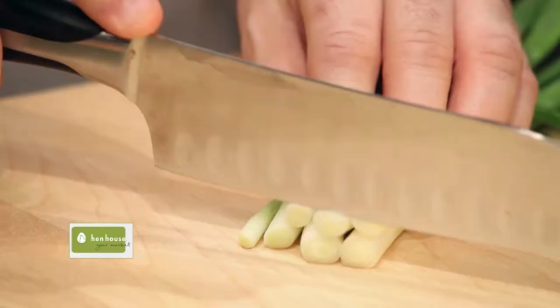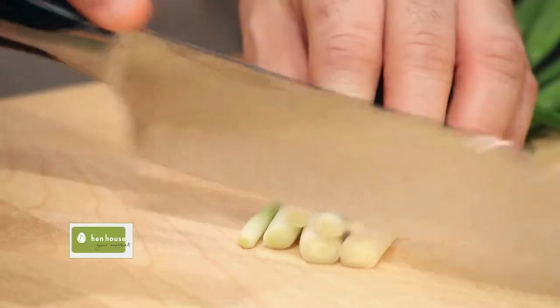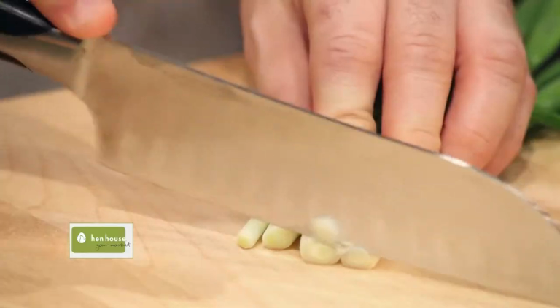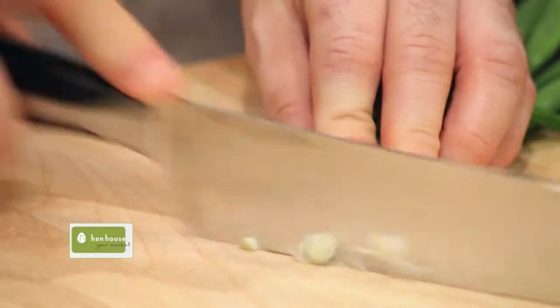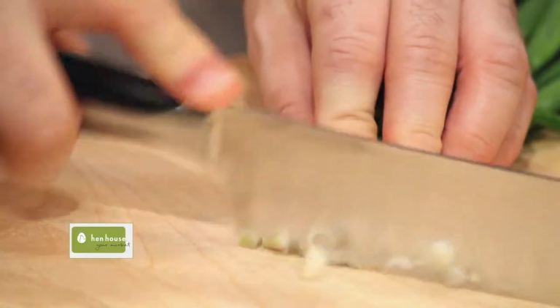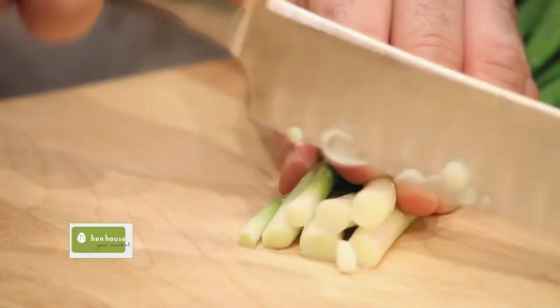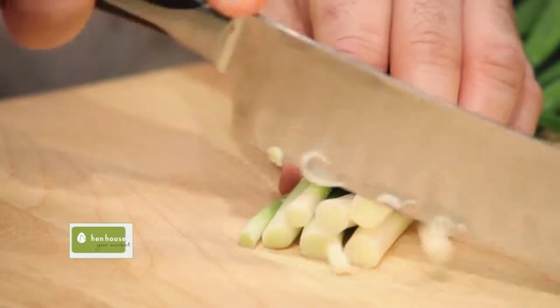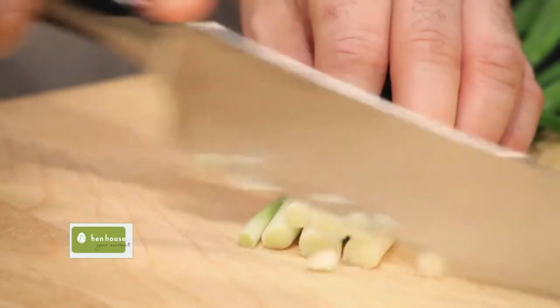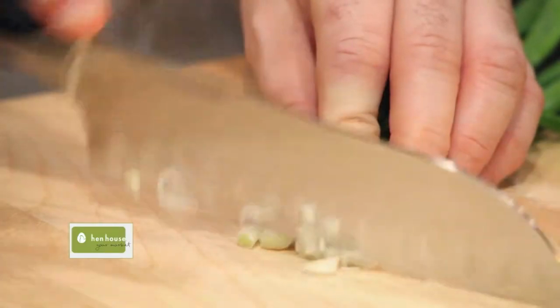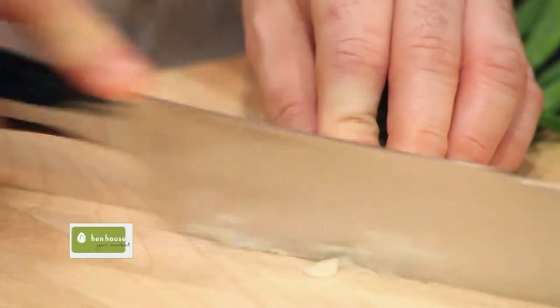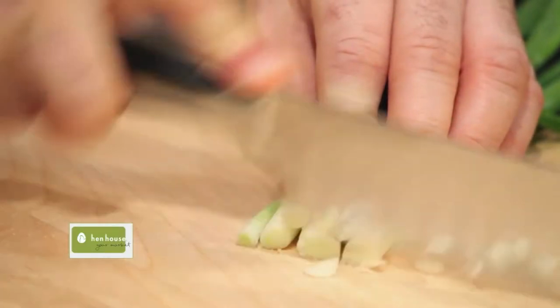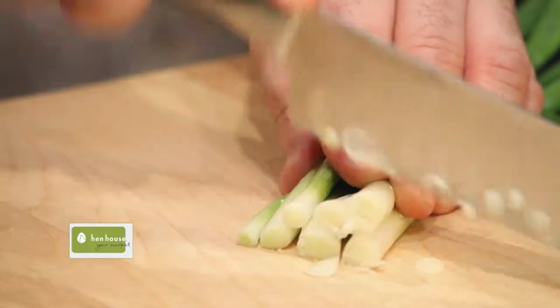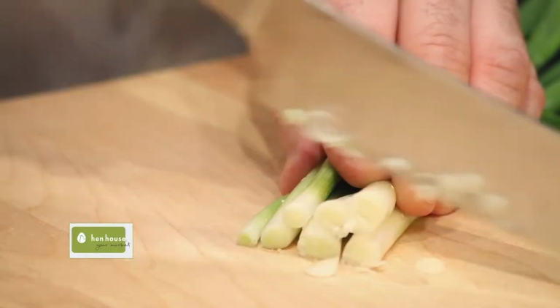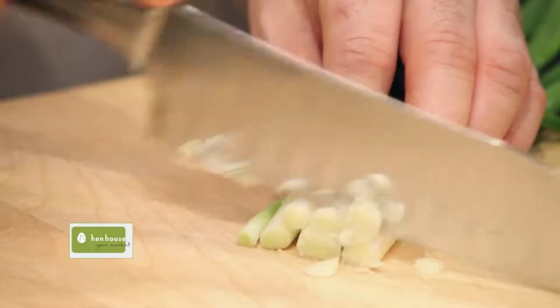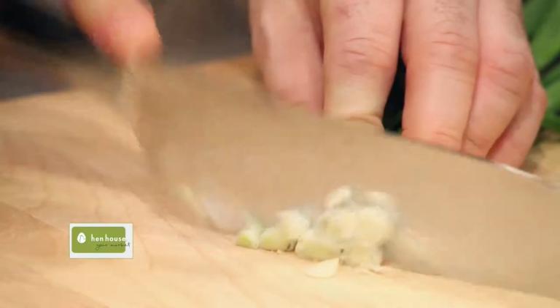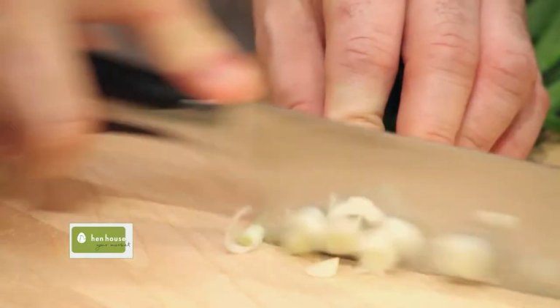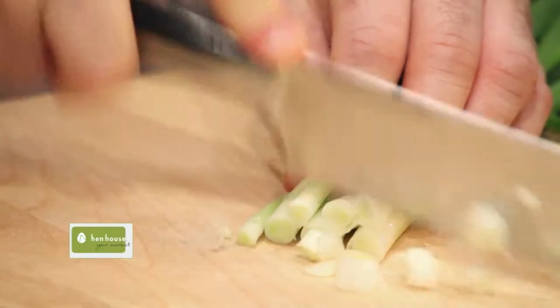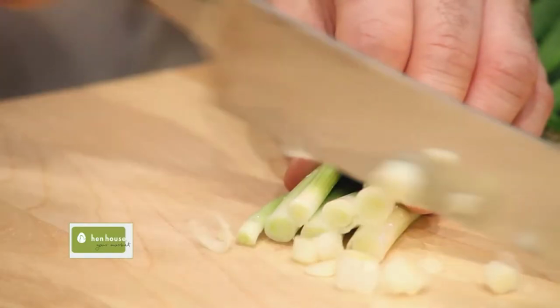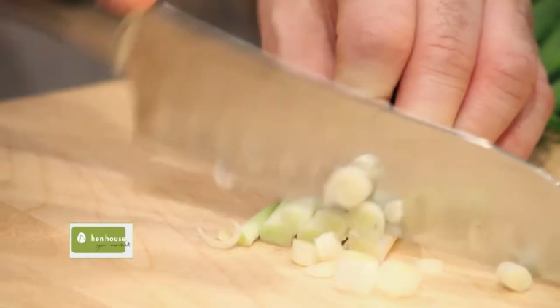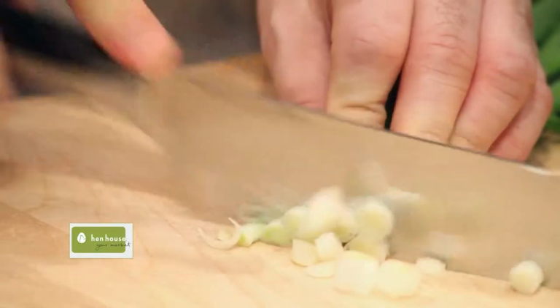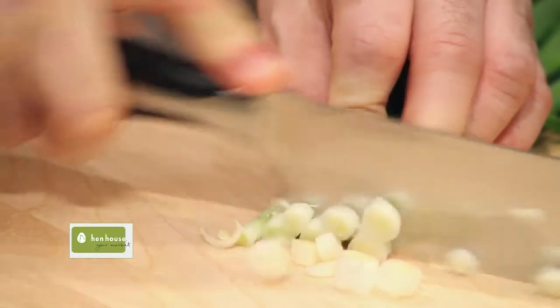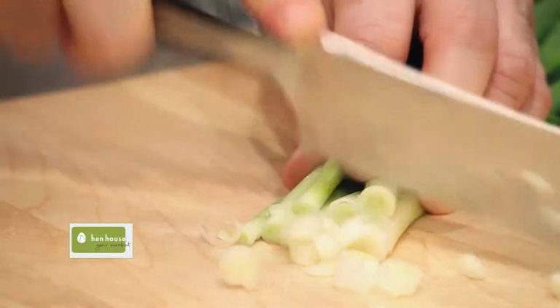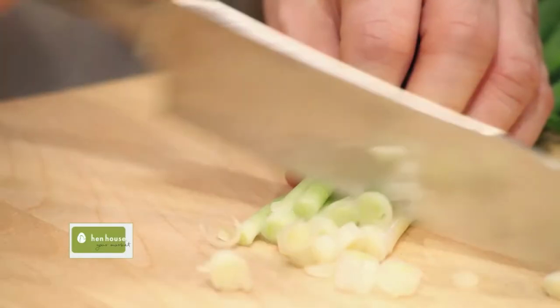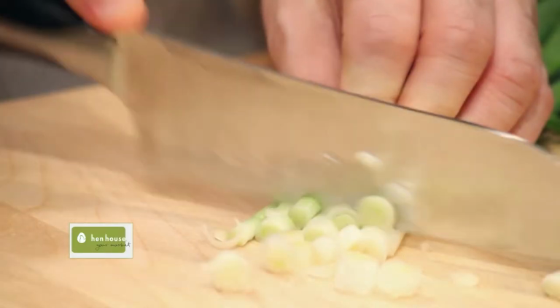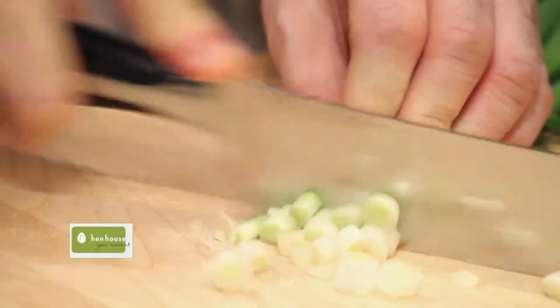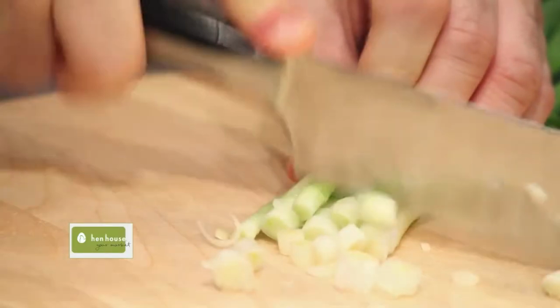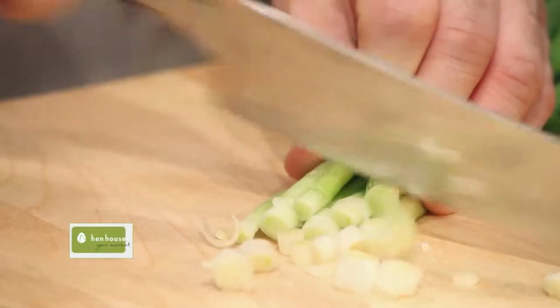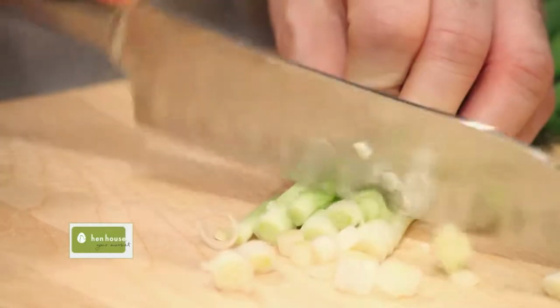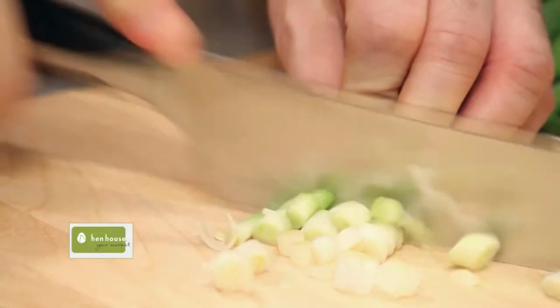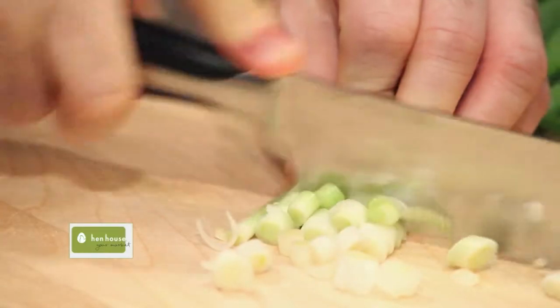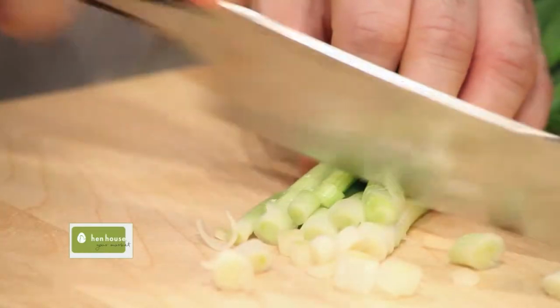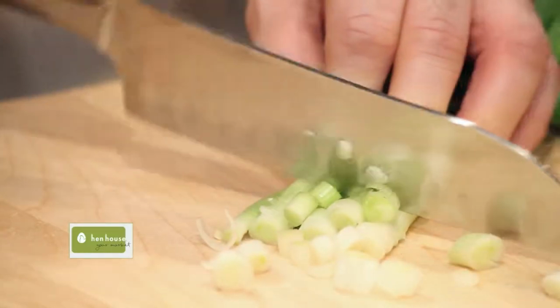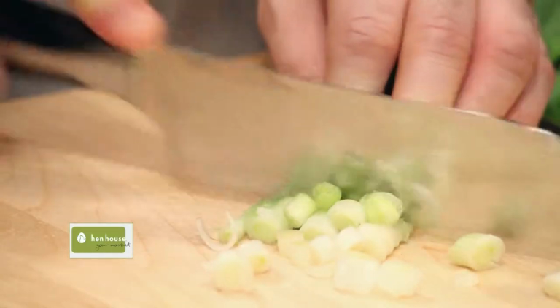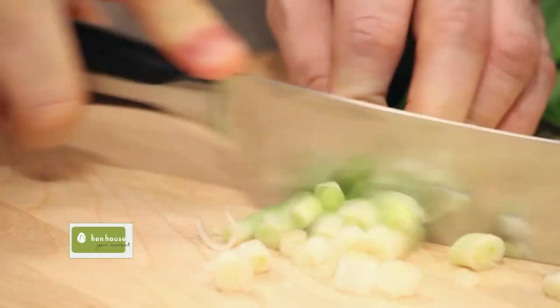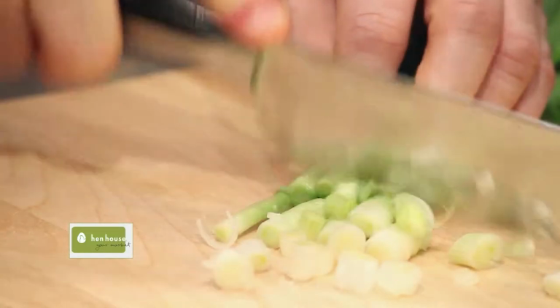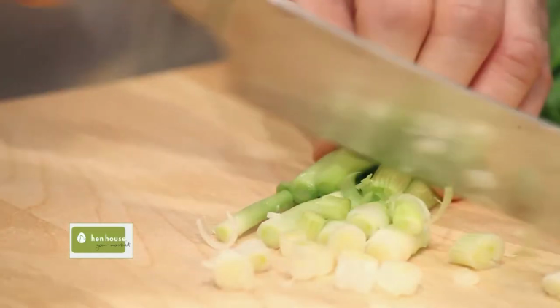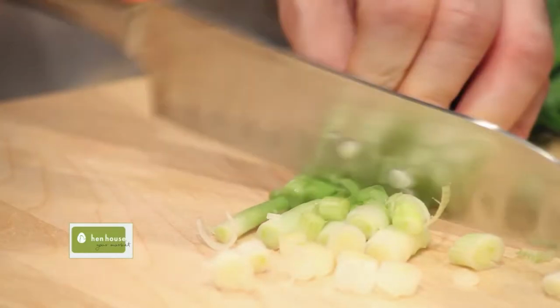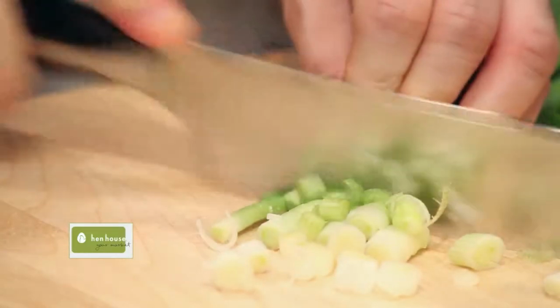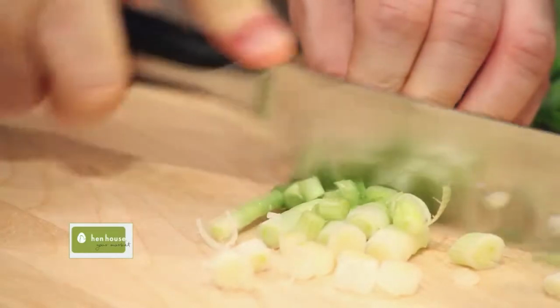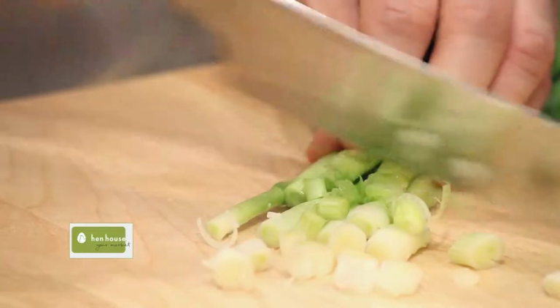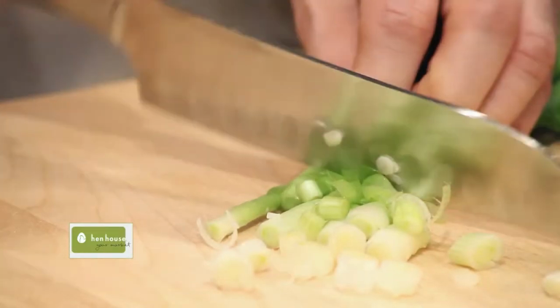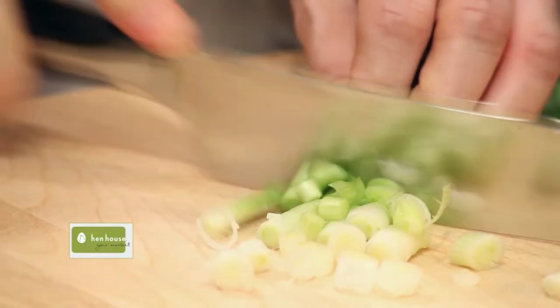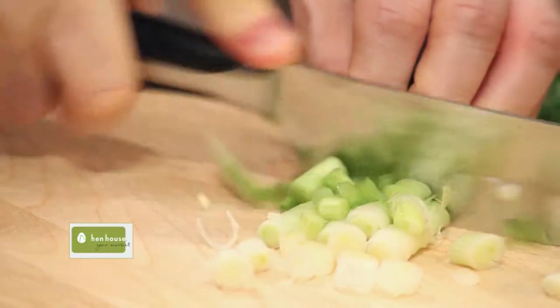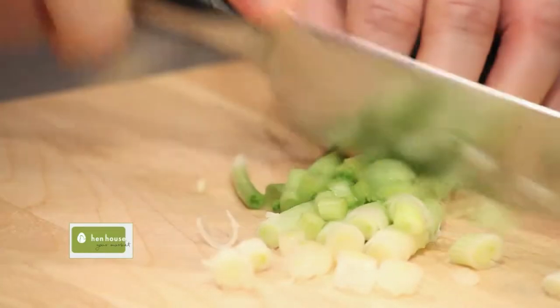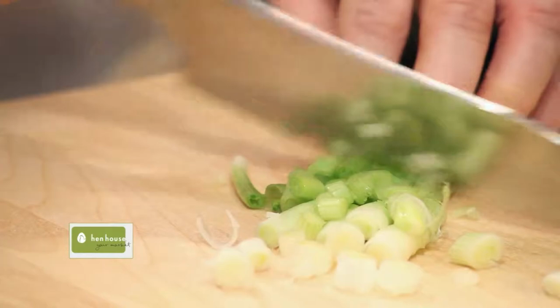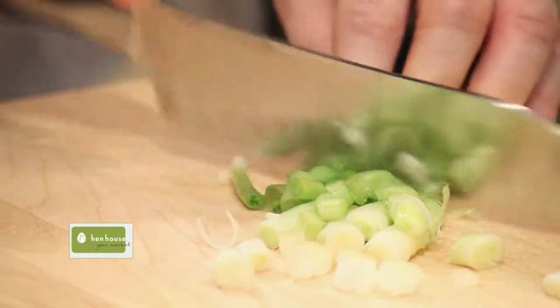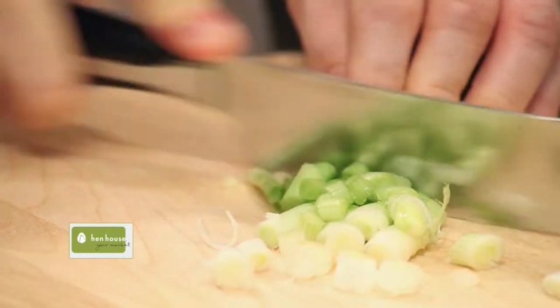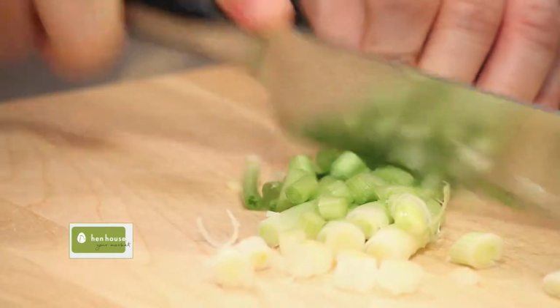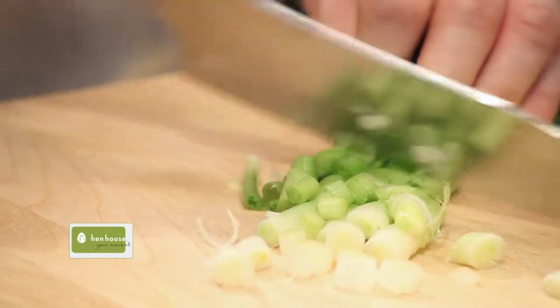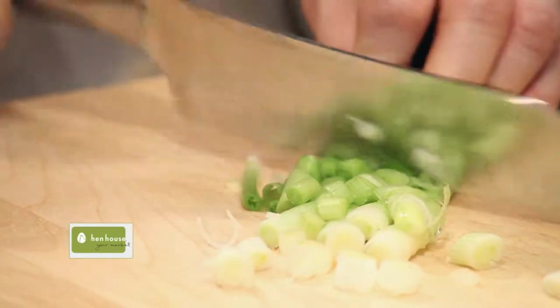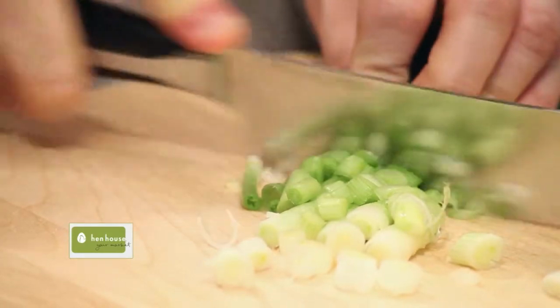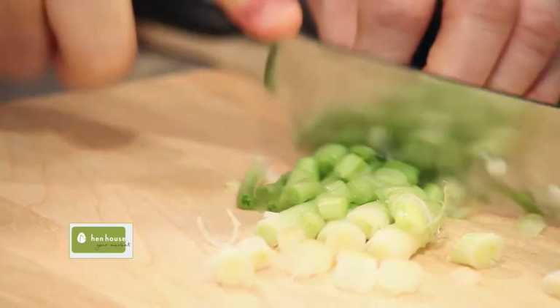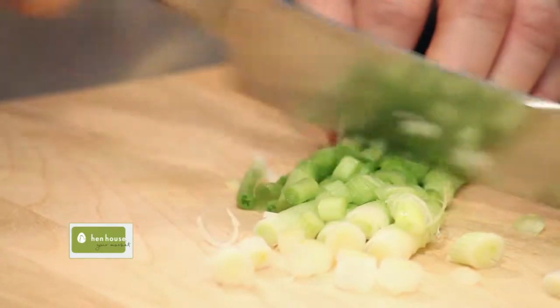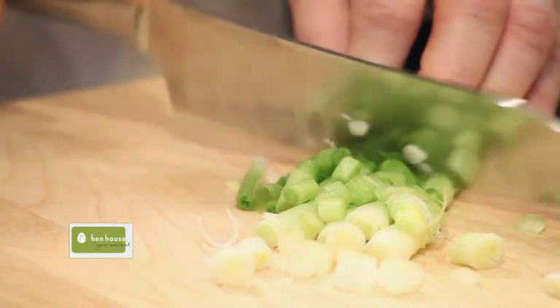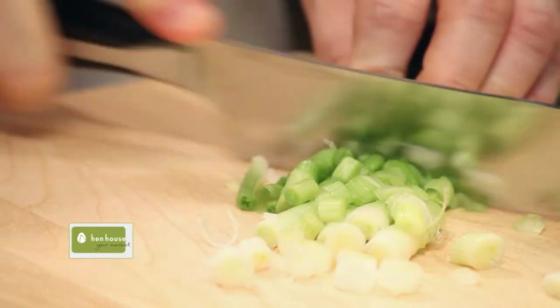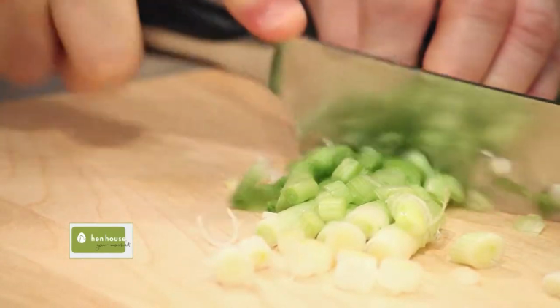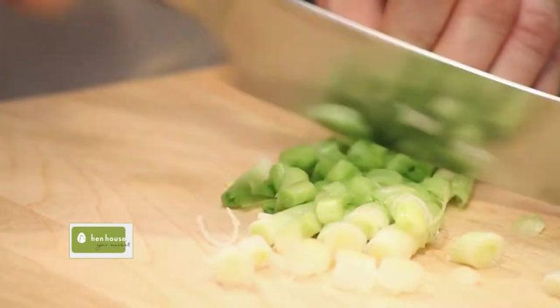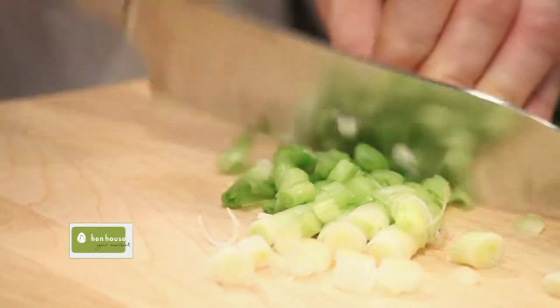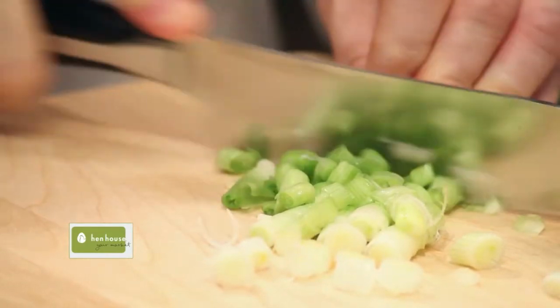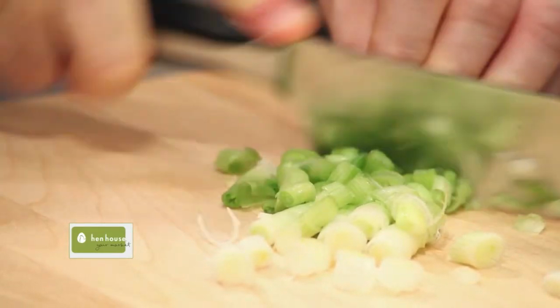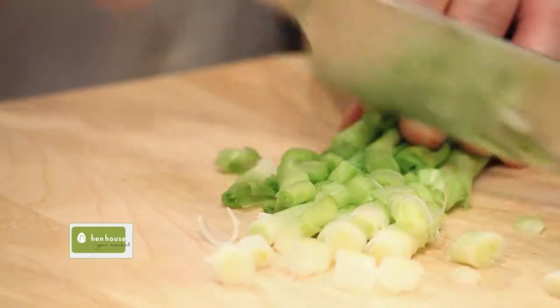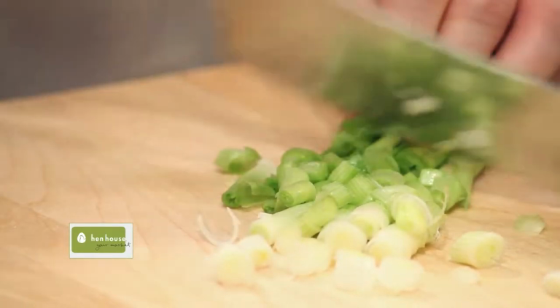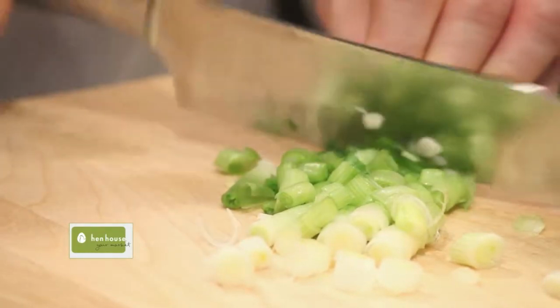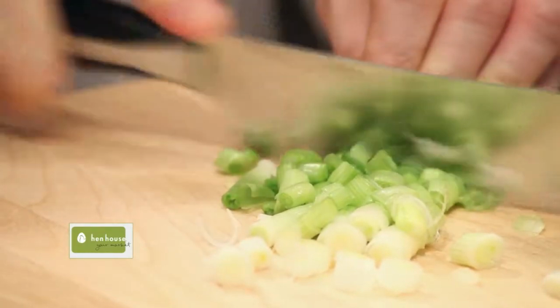You just need to chop those up. I give you the measurements, but if you want to add a little more, go ahead.